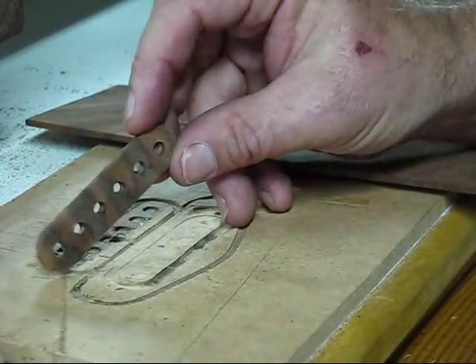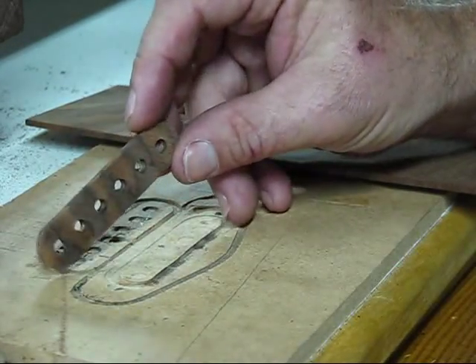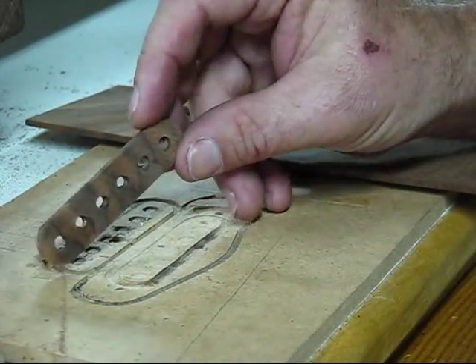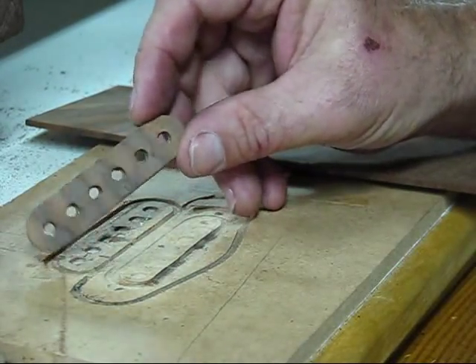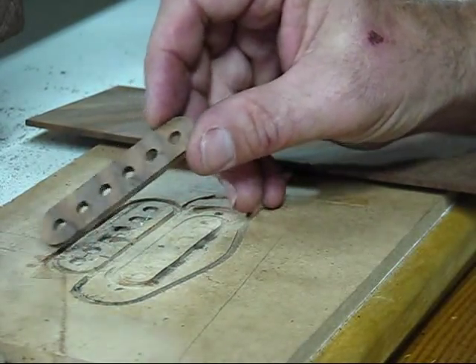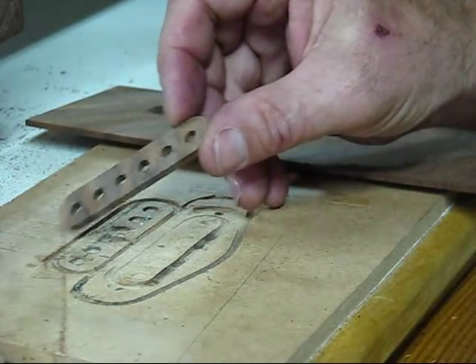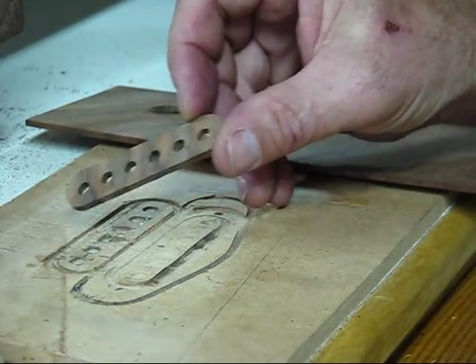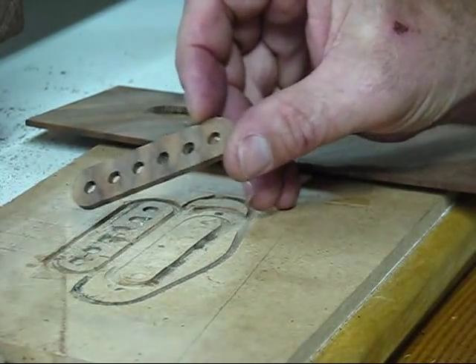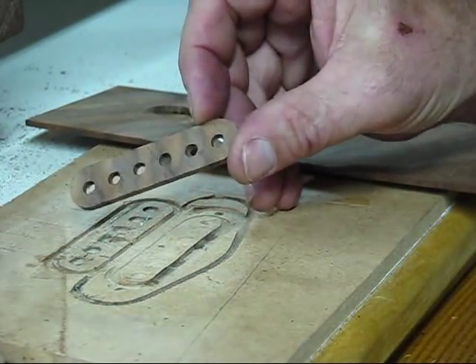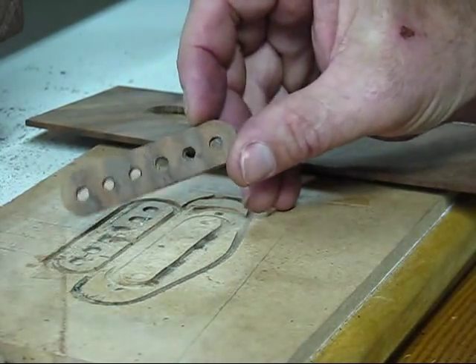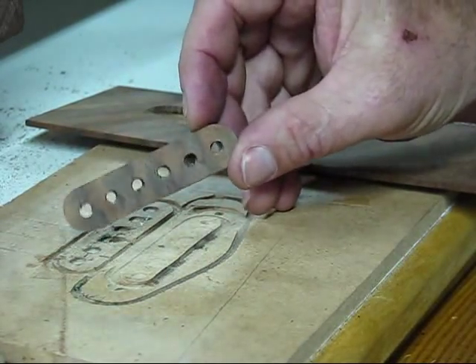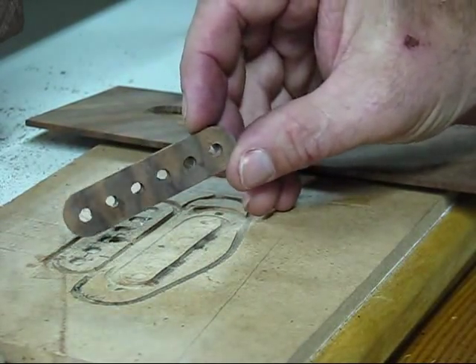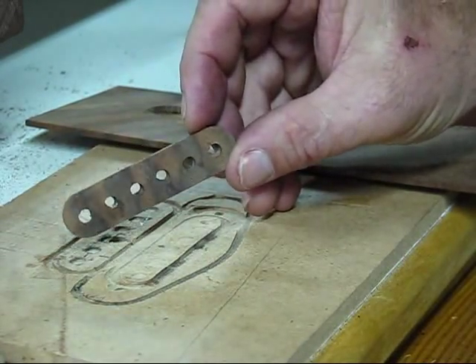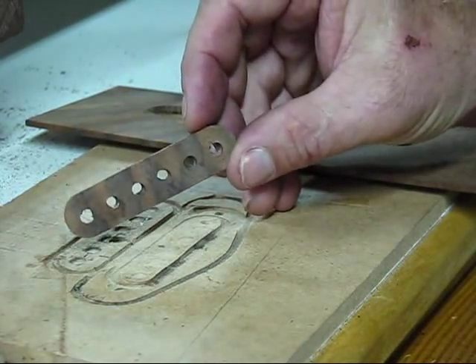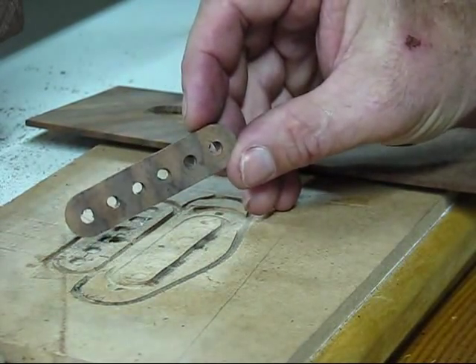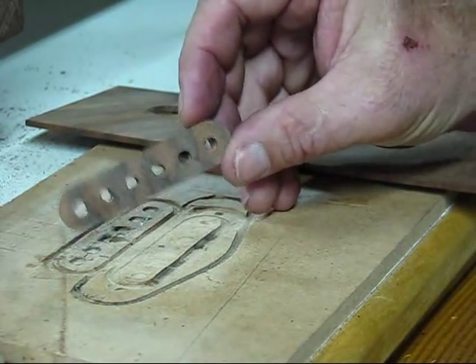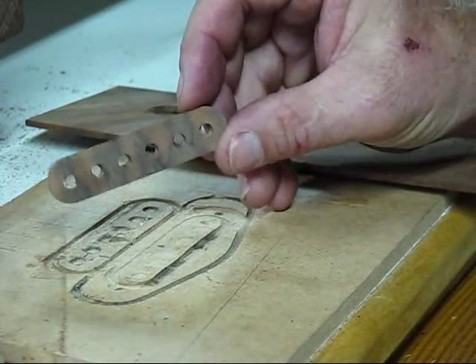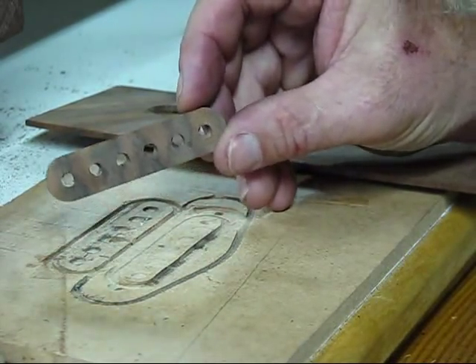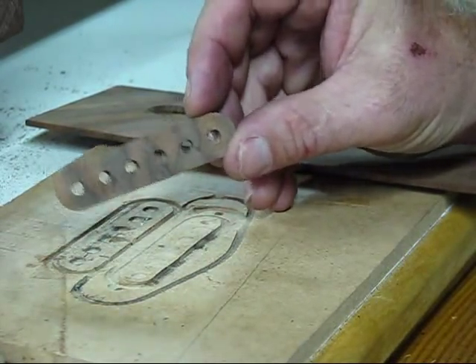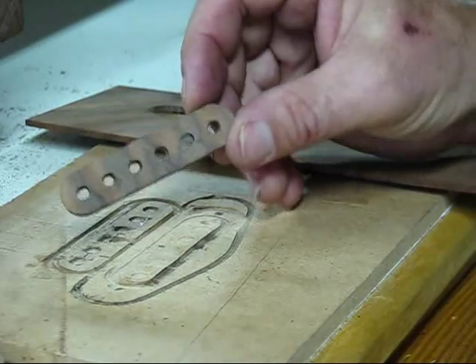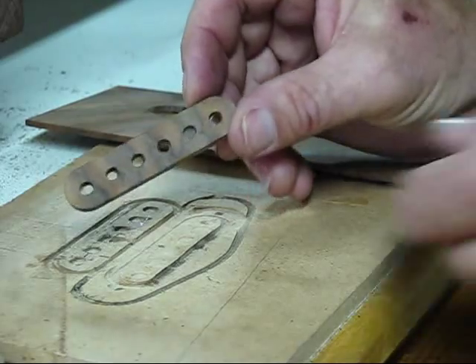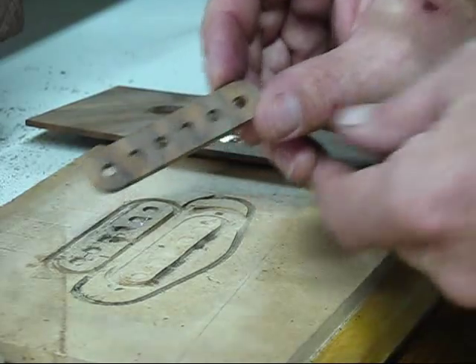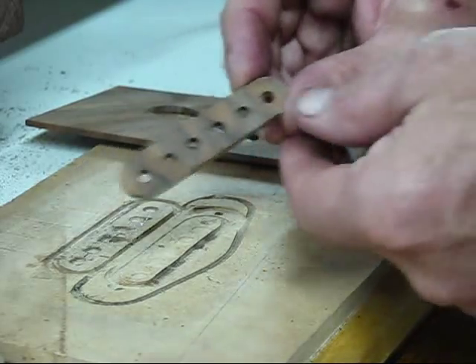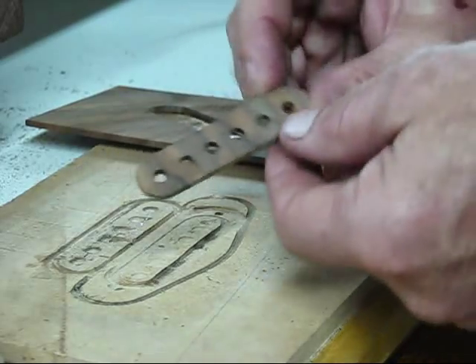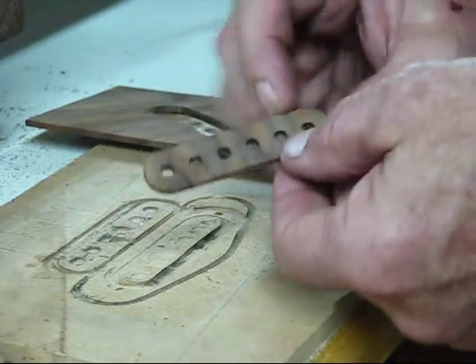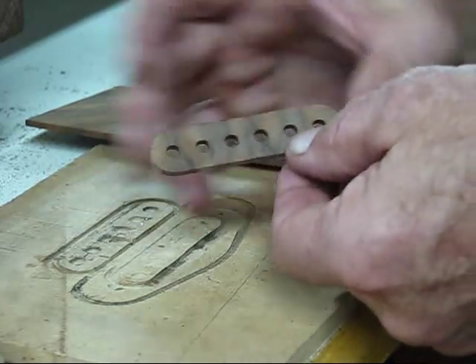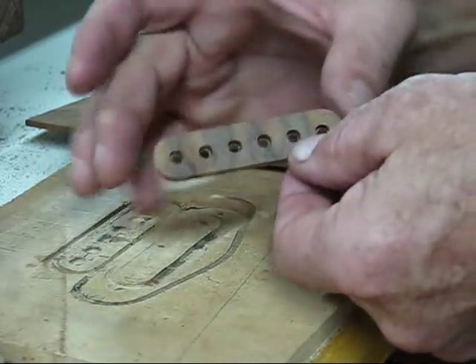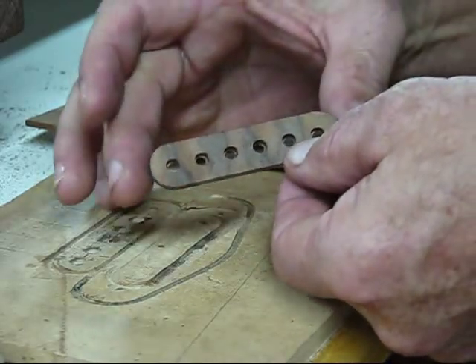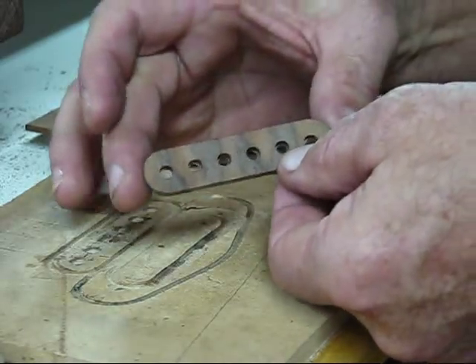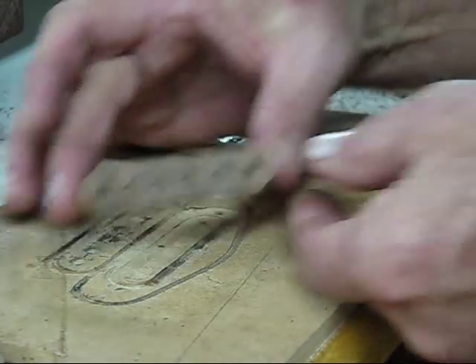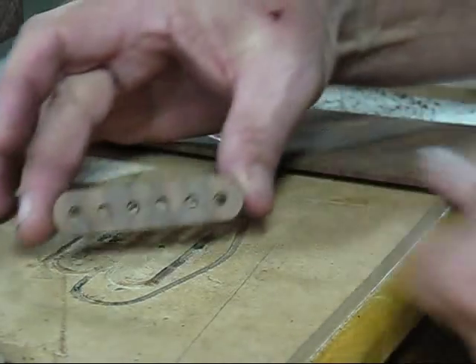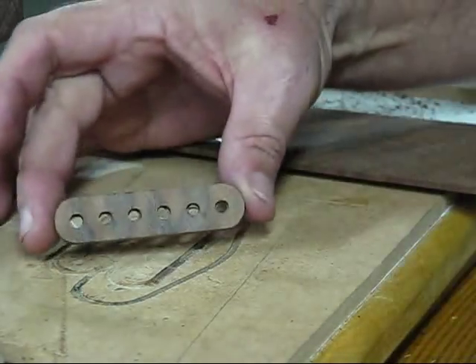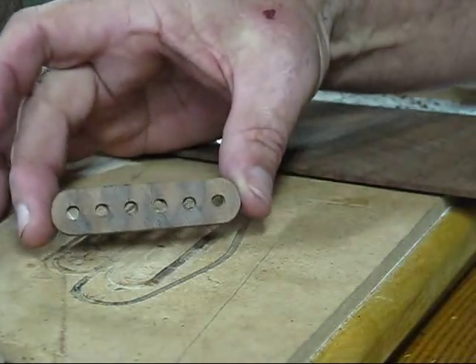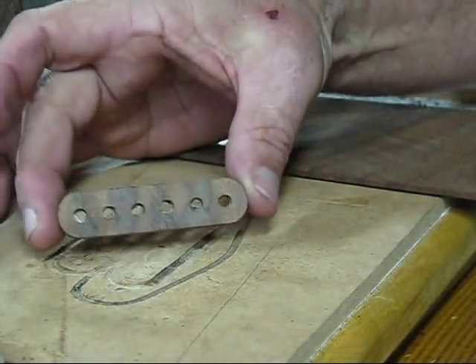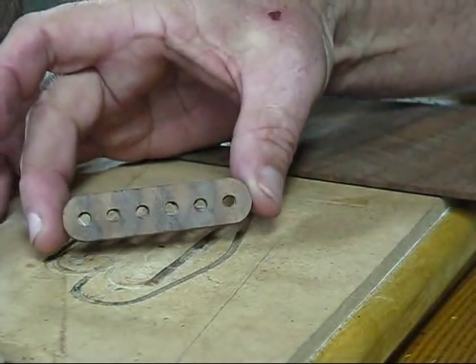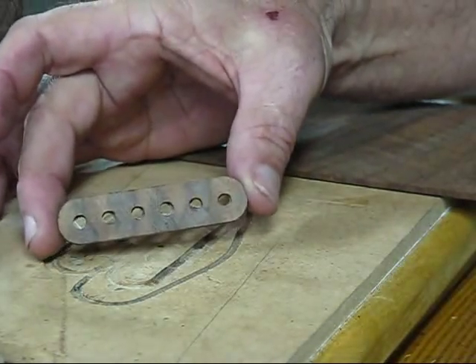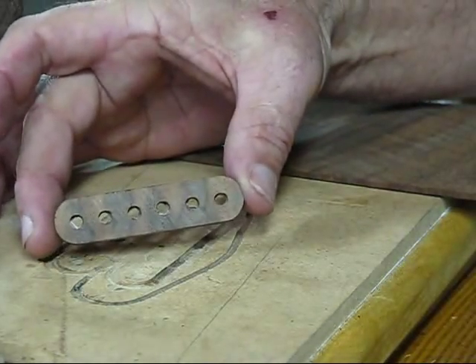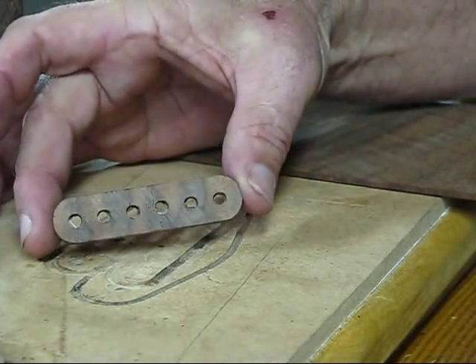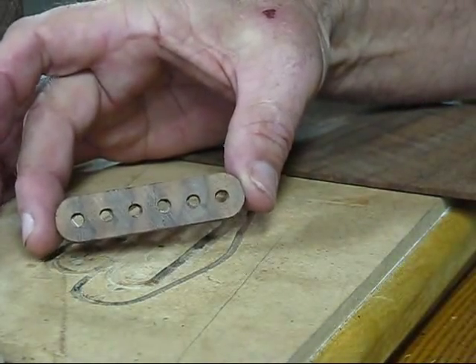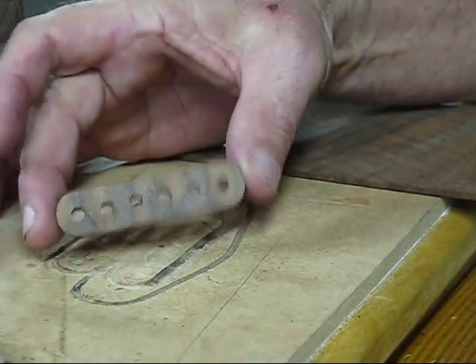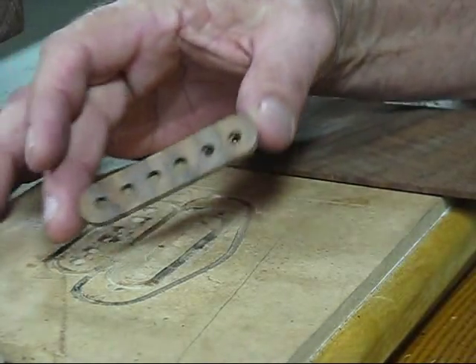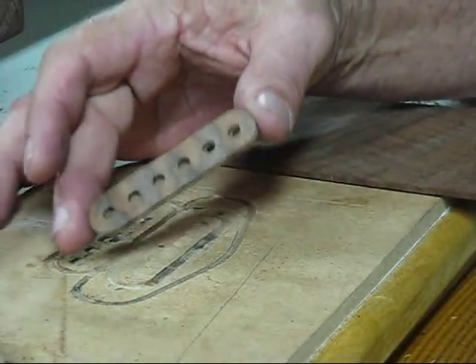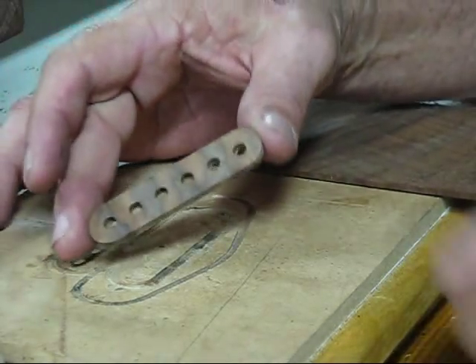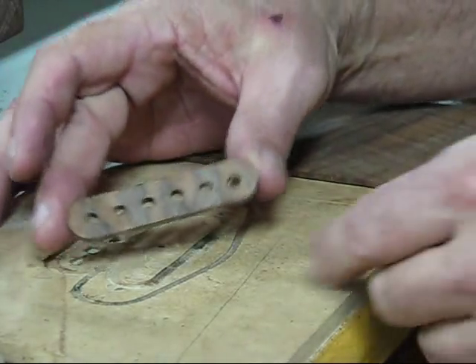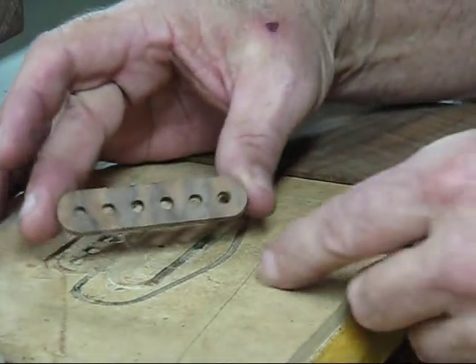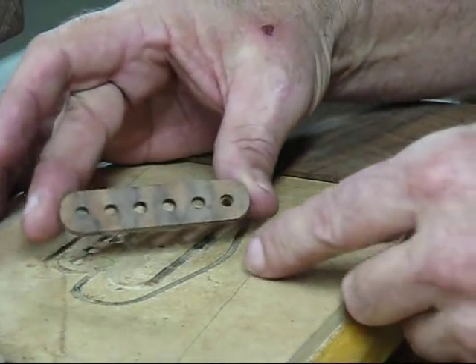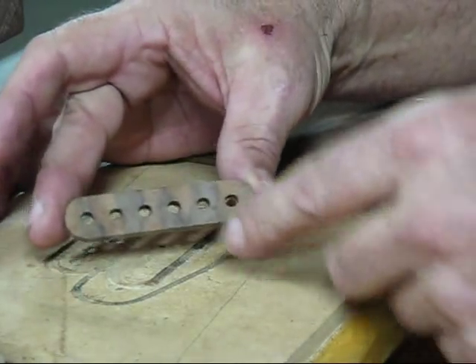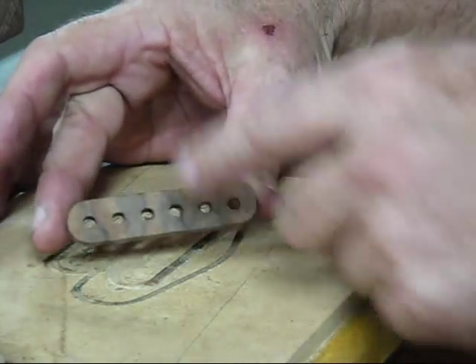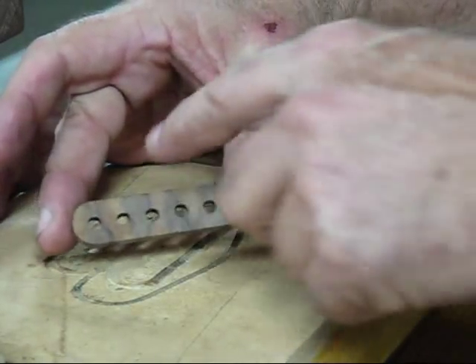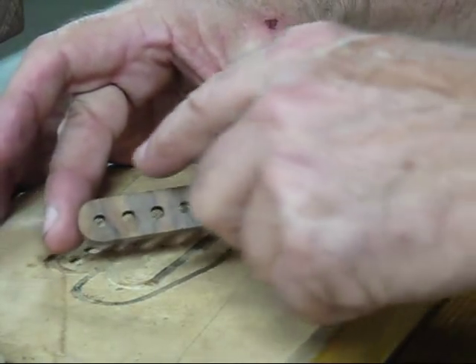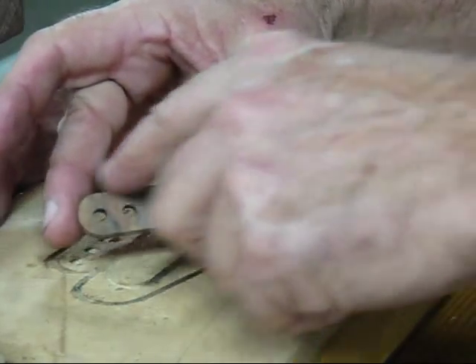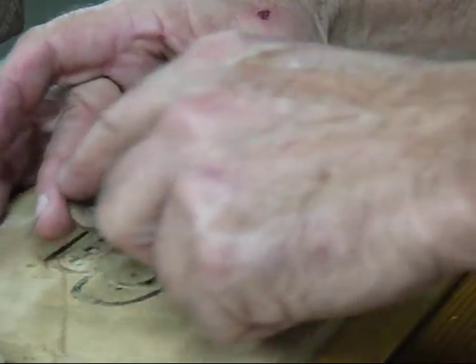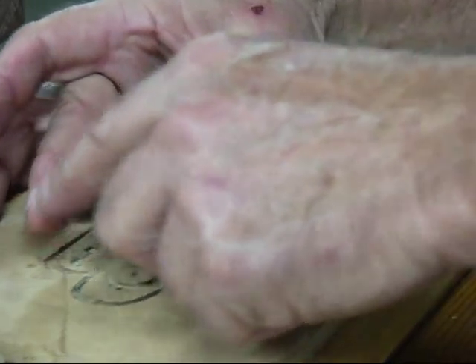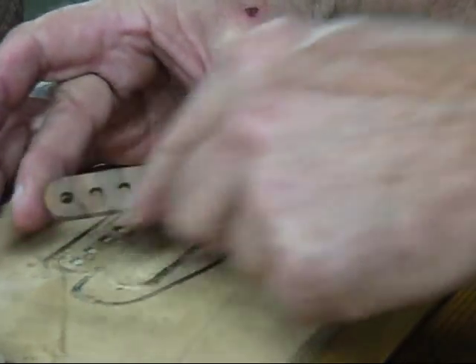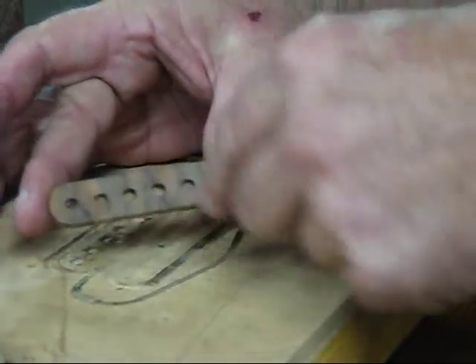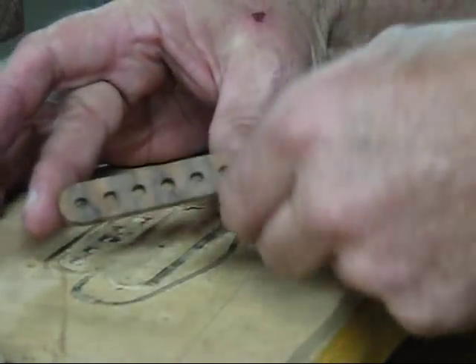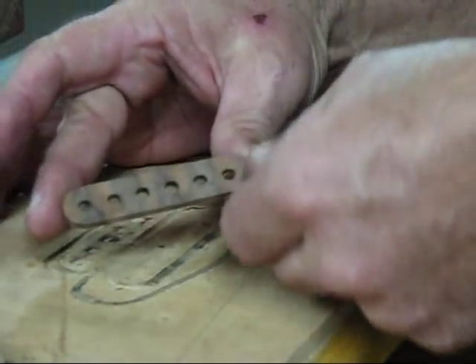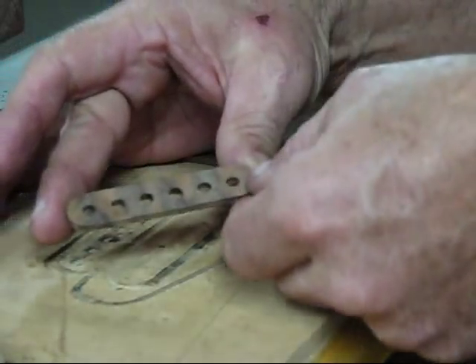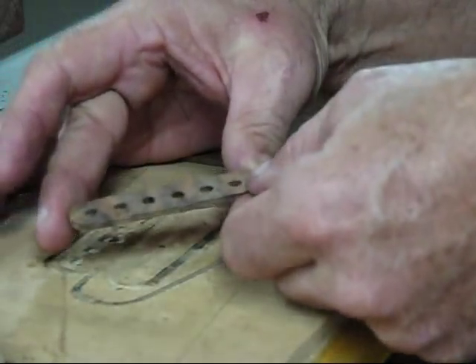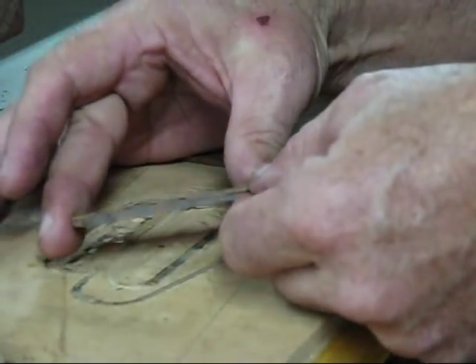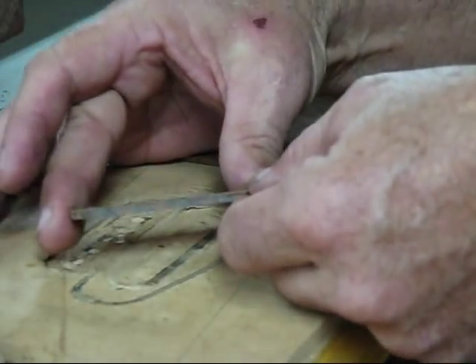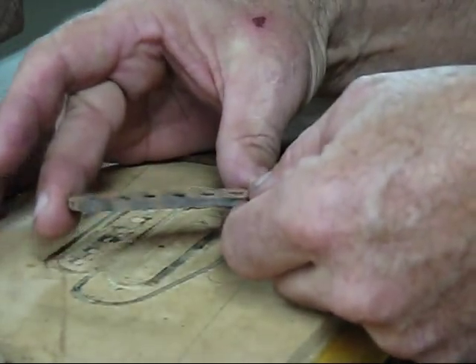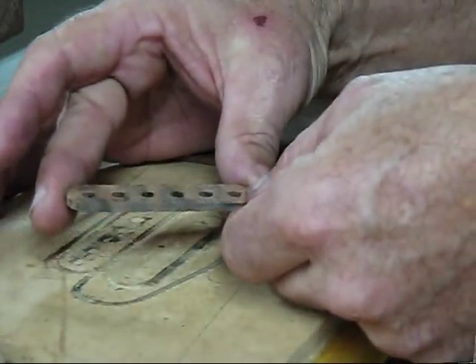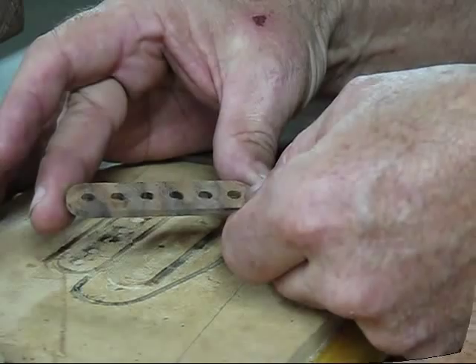And there's your topper. So now I'll just sand the edges and clean it up.